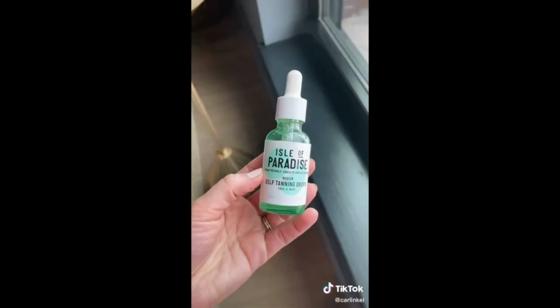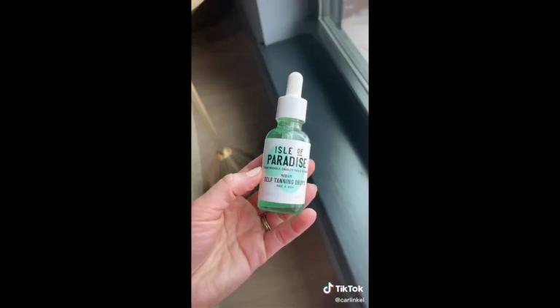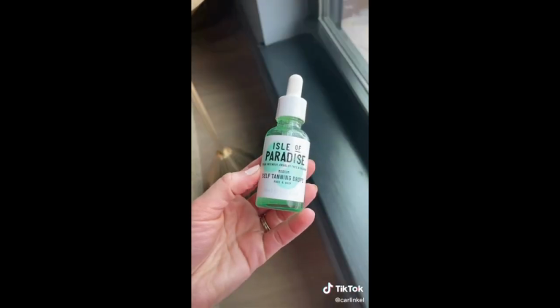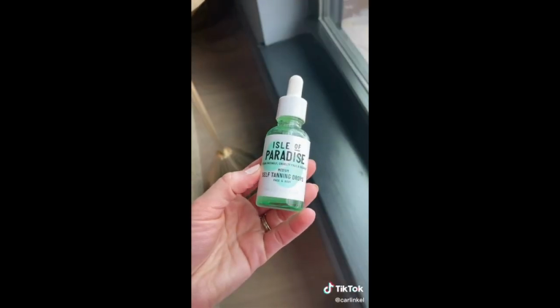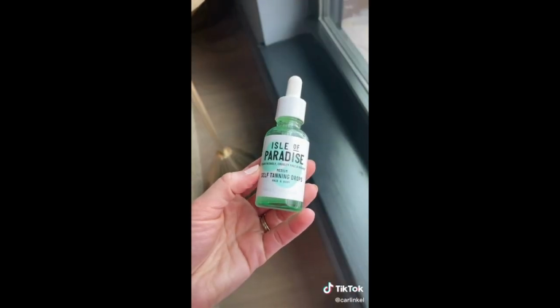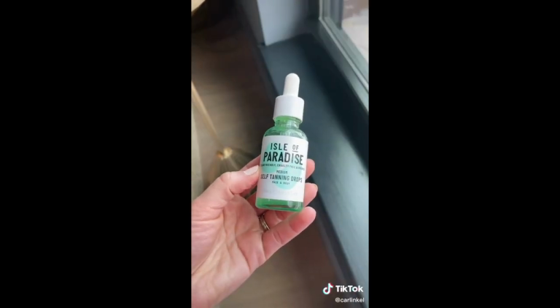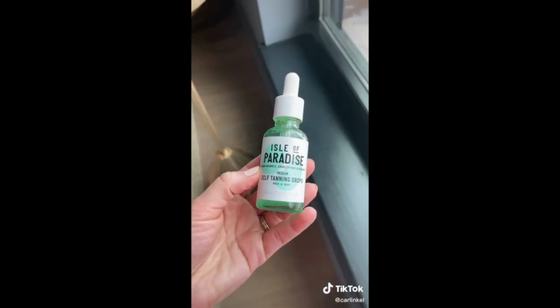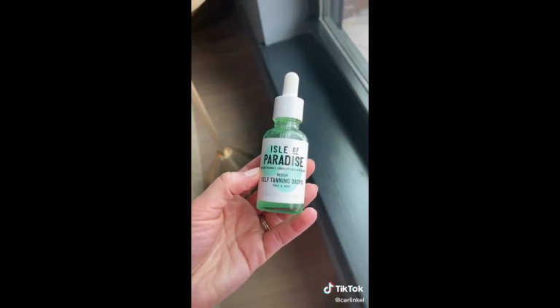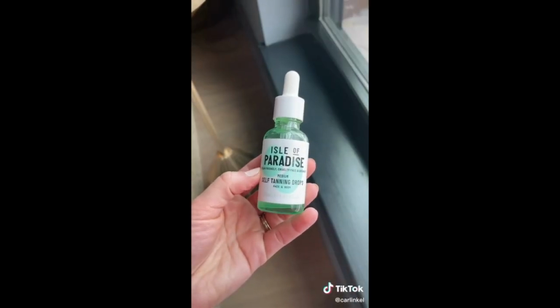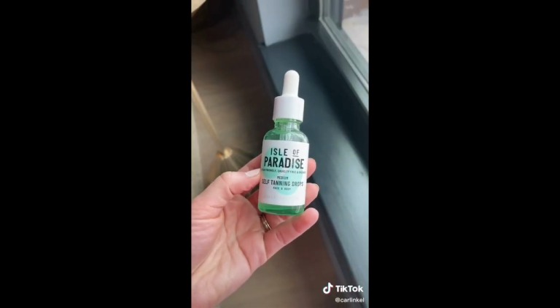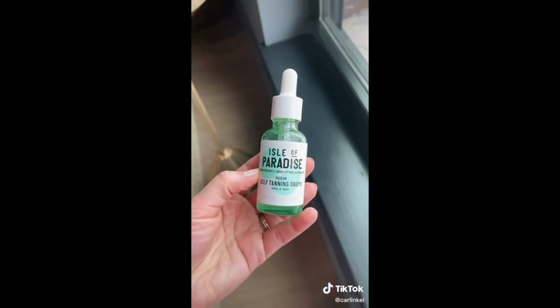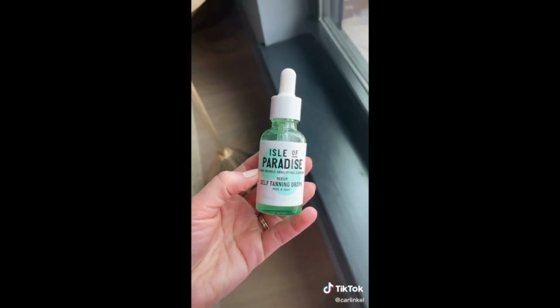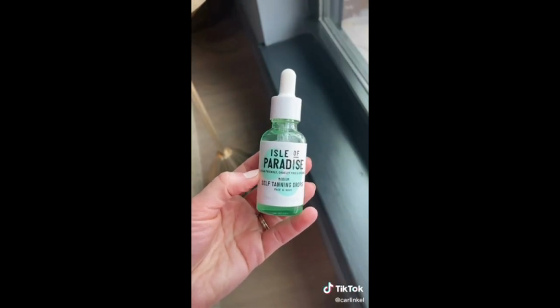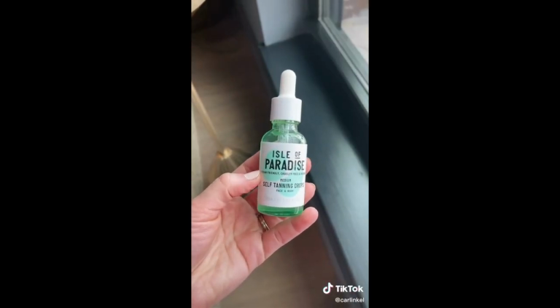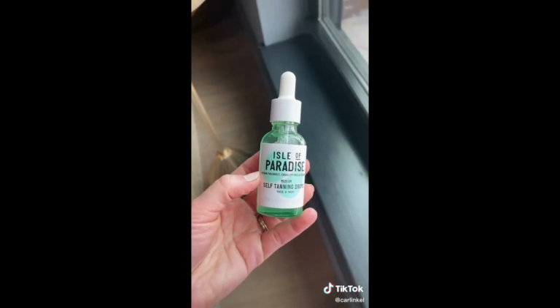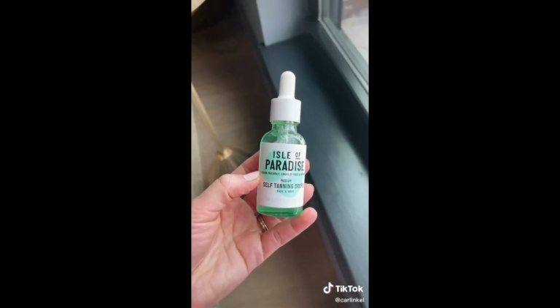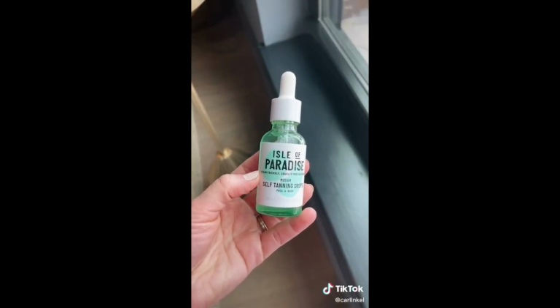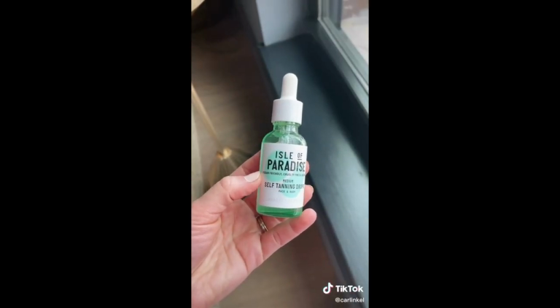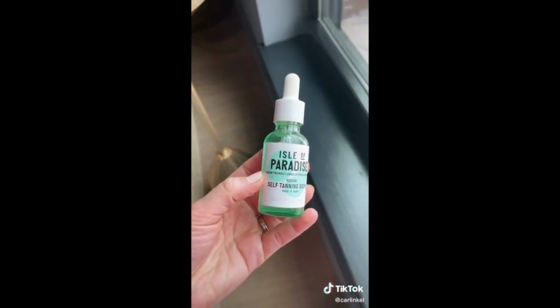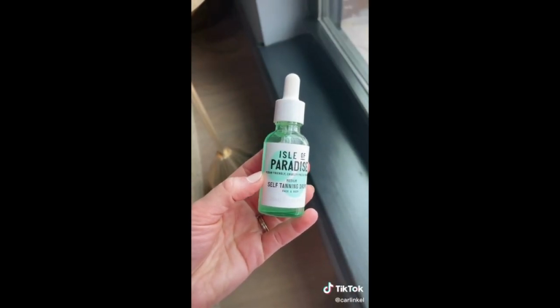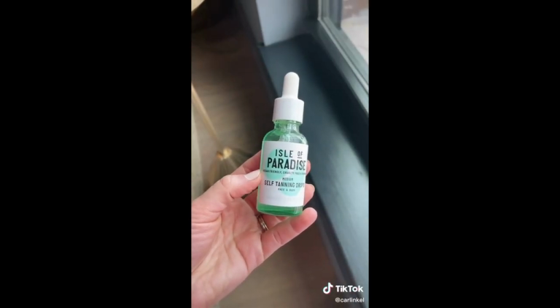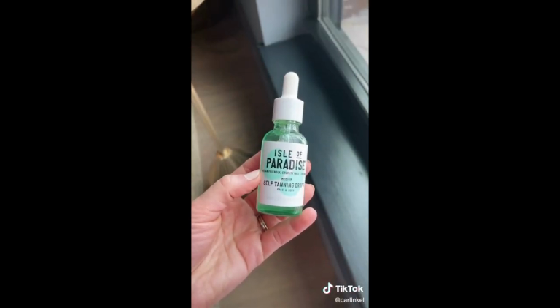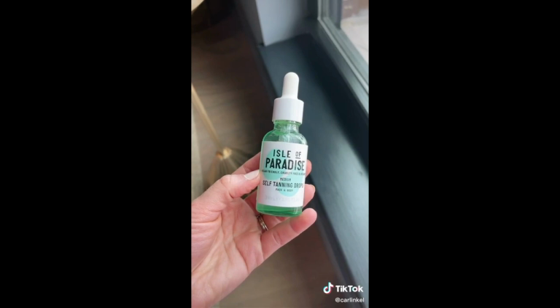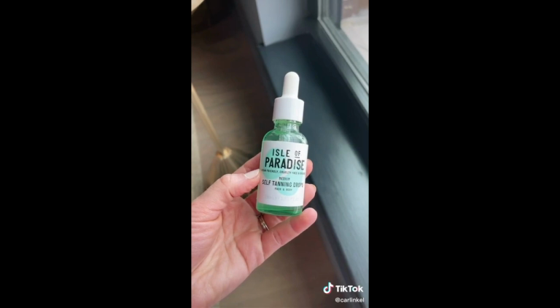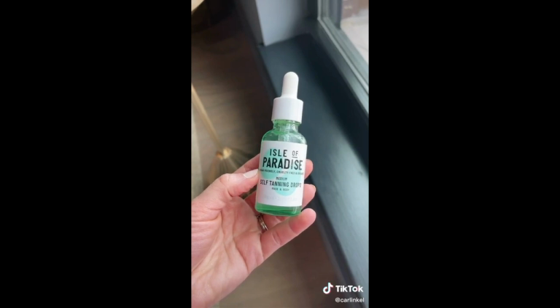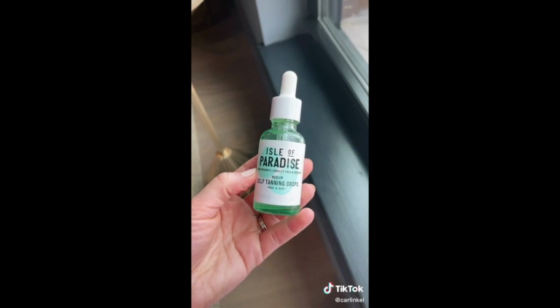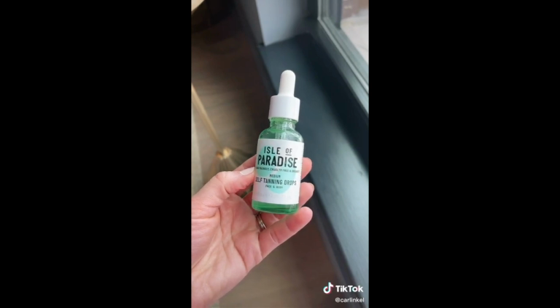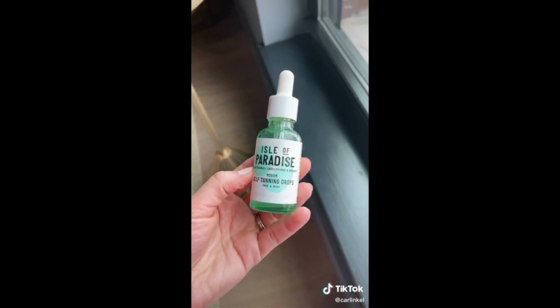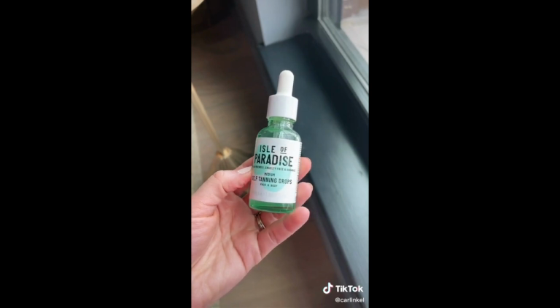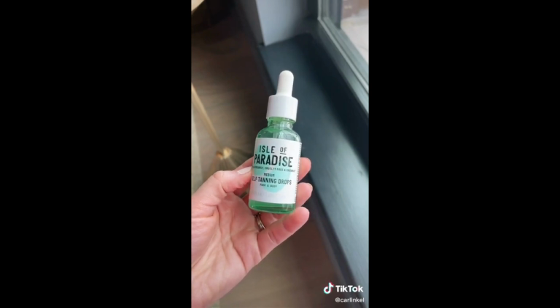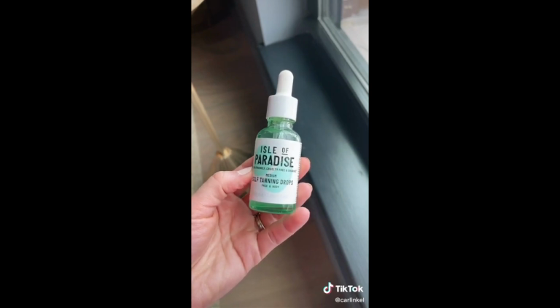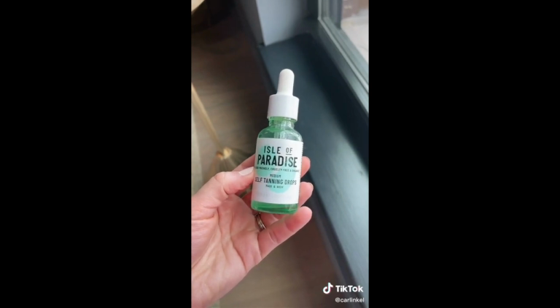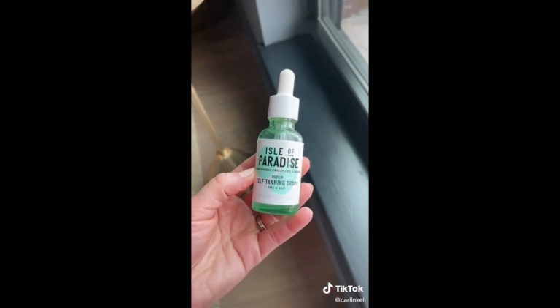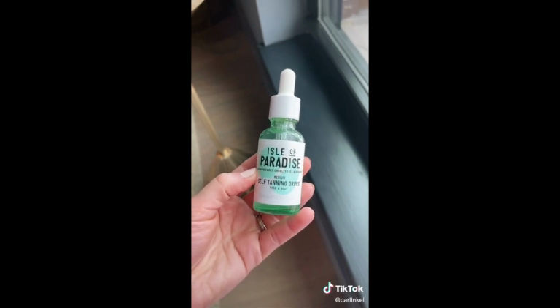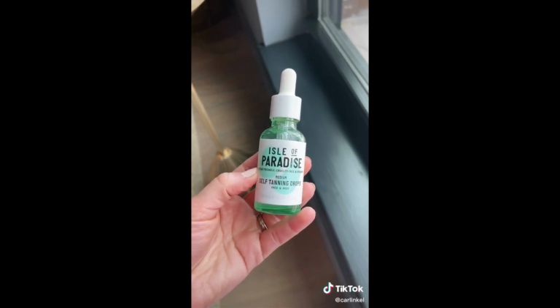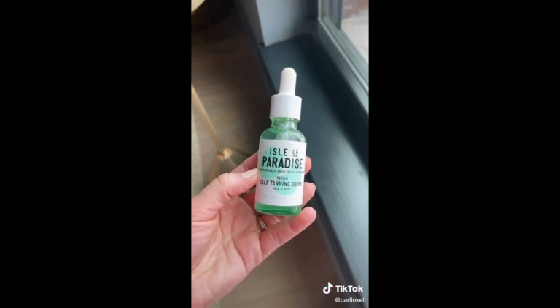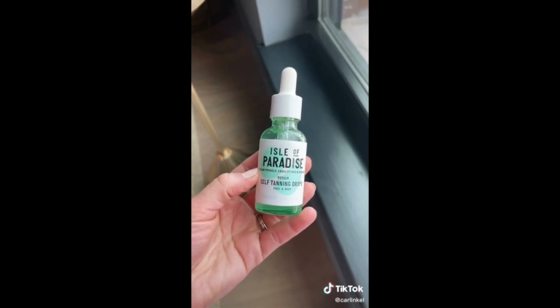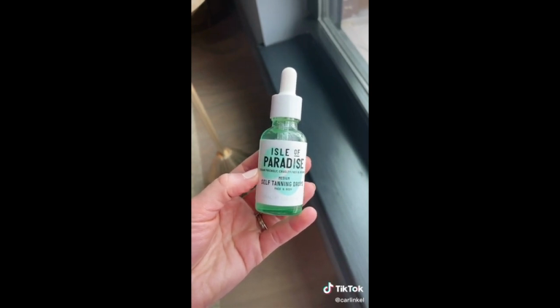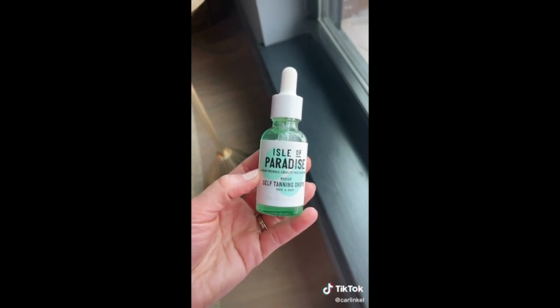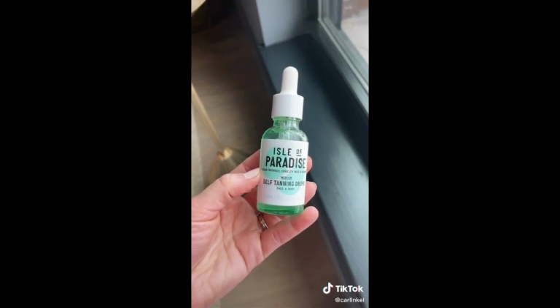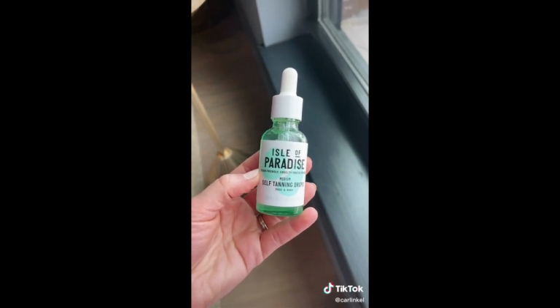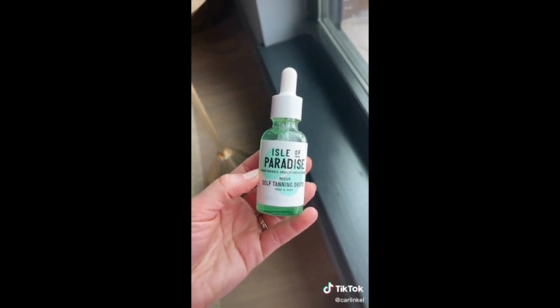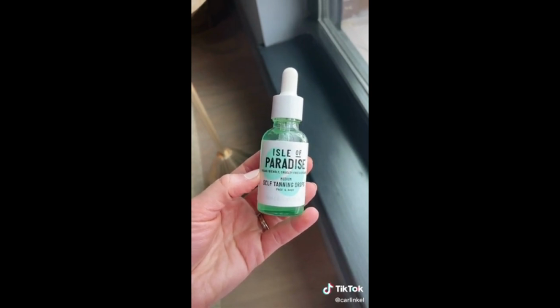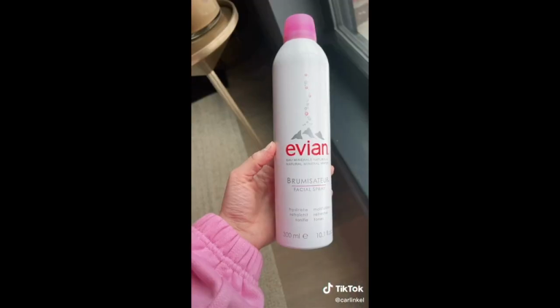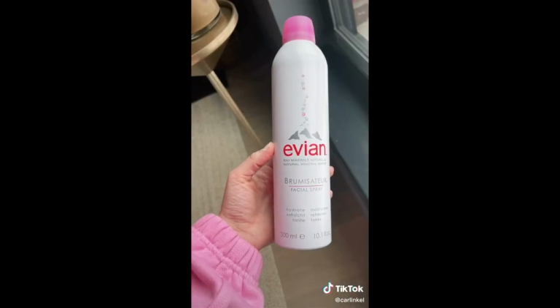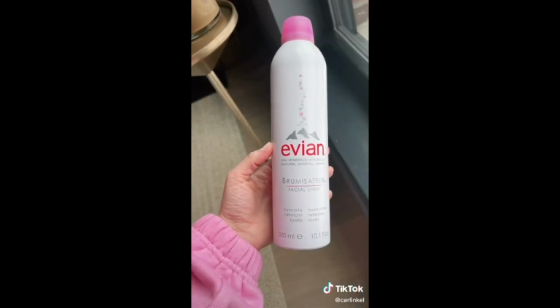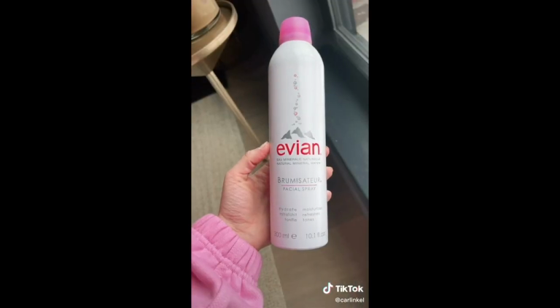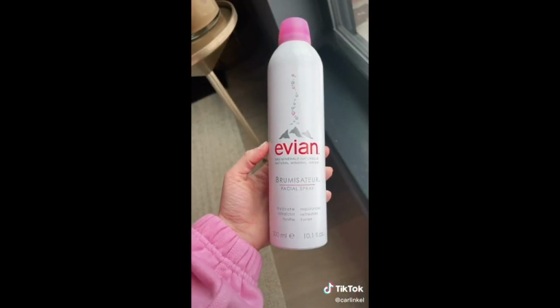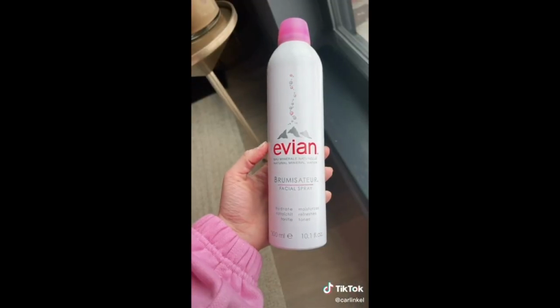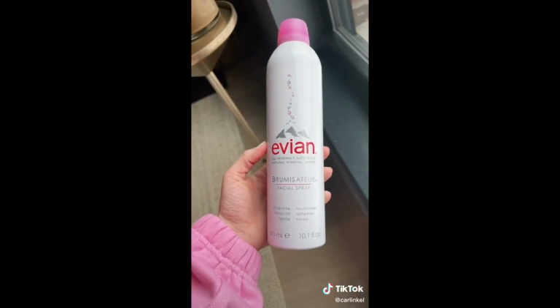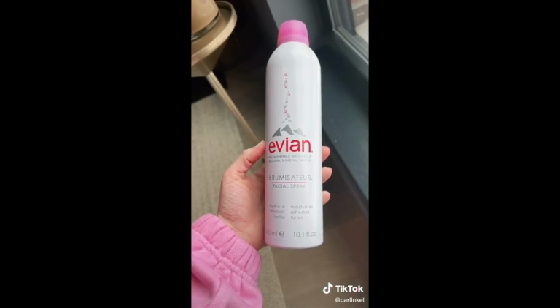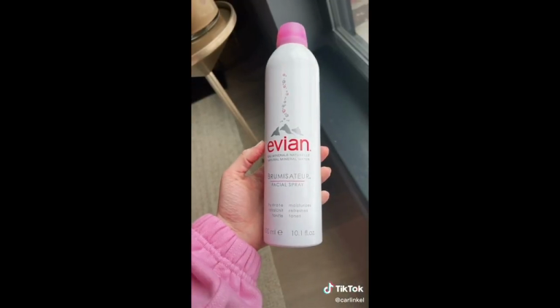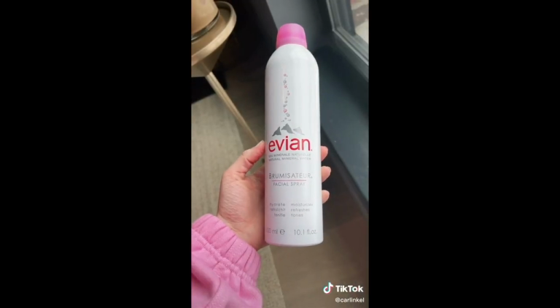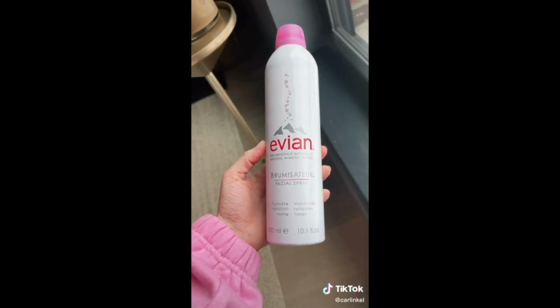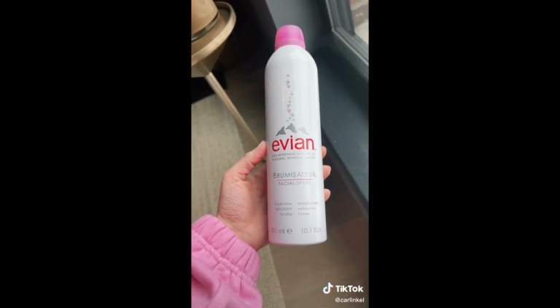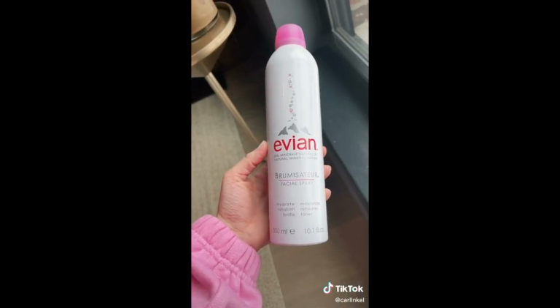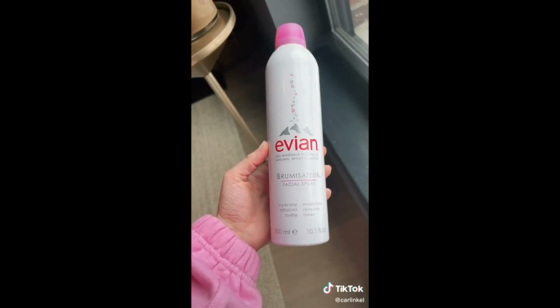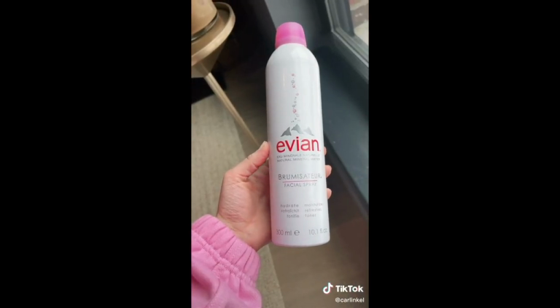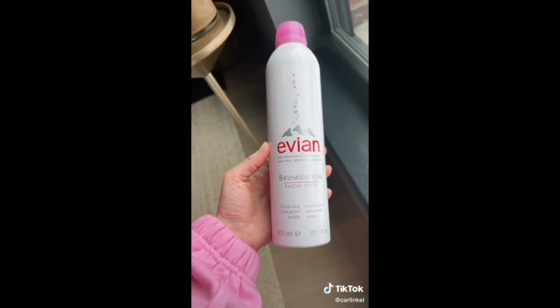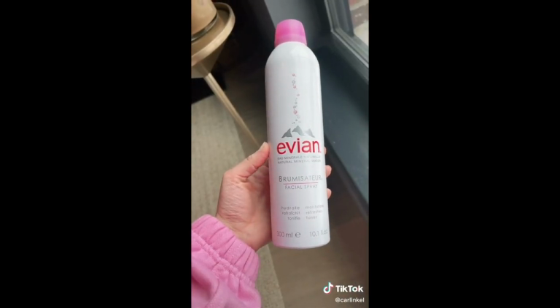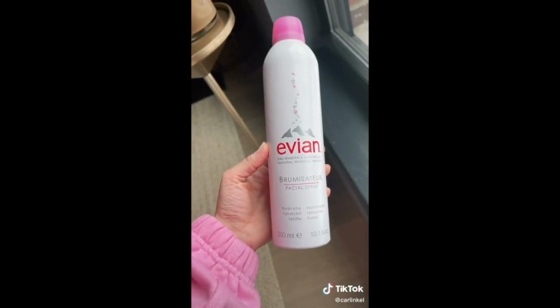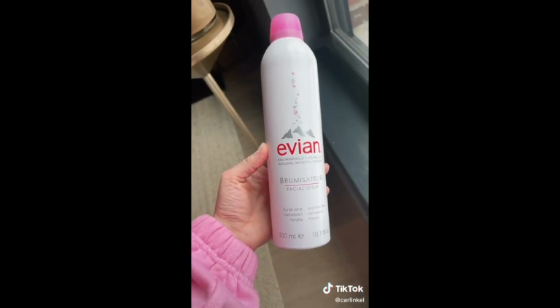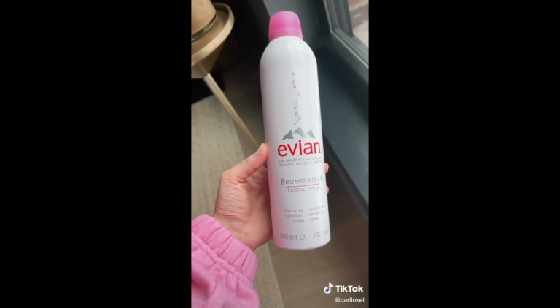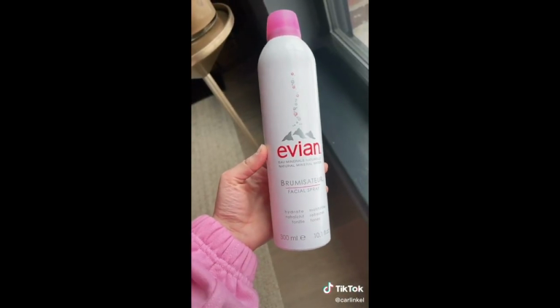If you do any type of self-tanning, I love this product. You just add a few drops to your normal moisturizer. Probably not necessary, but I love it.